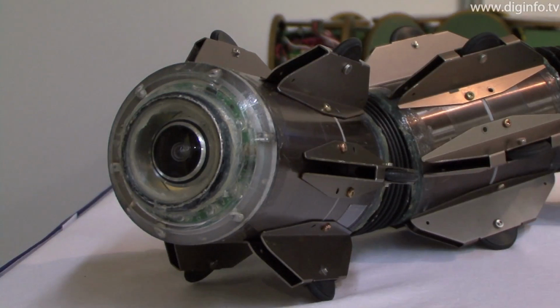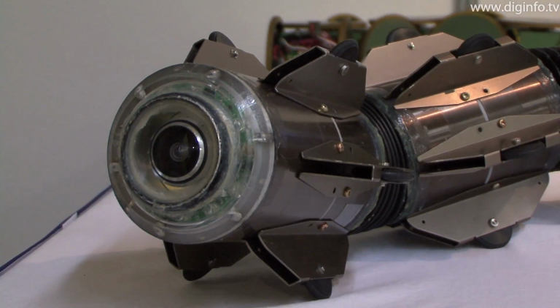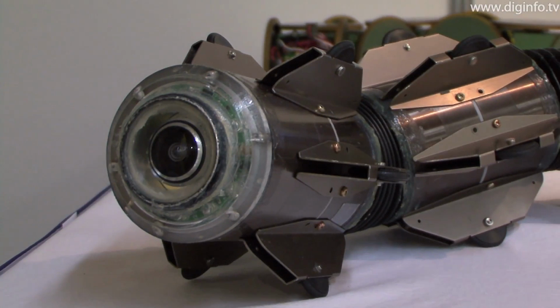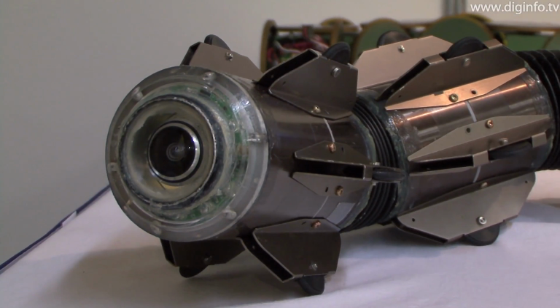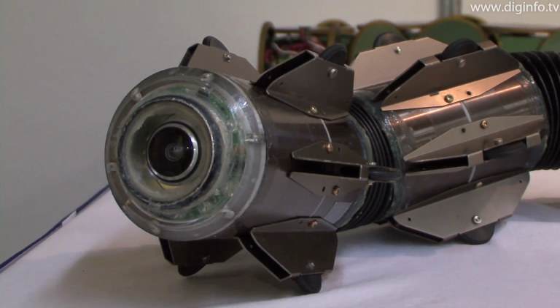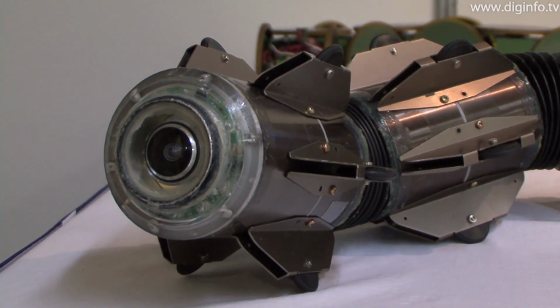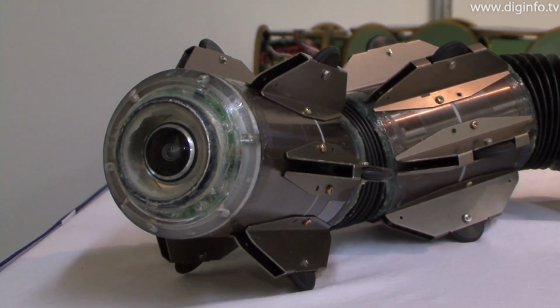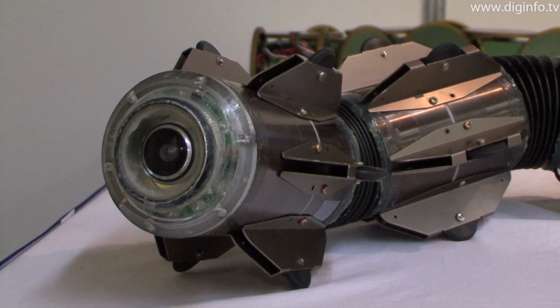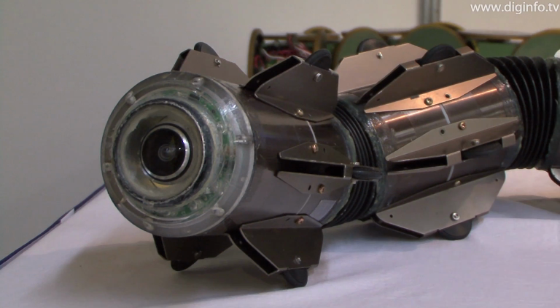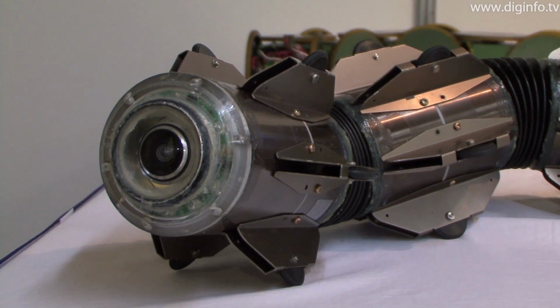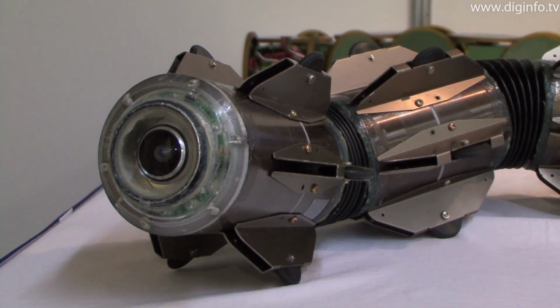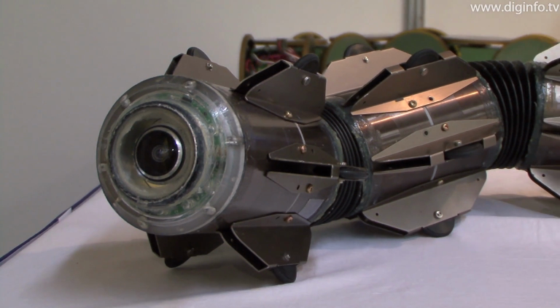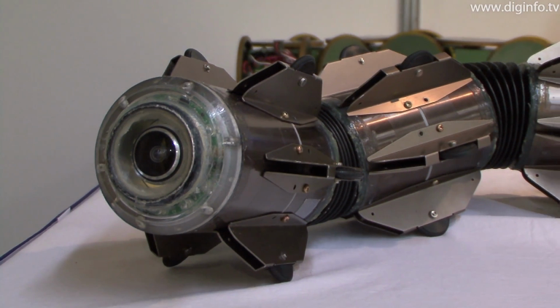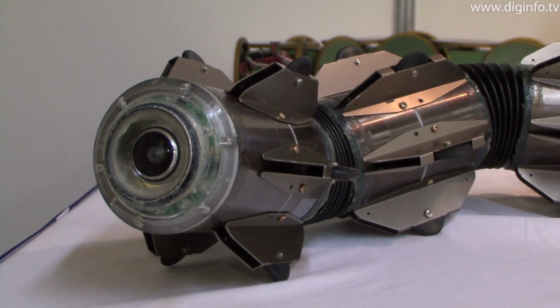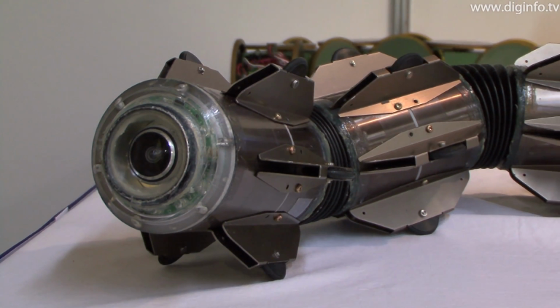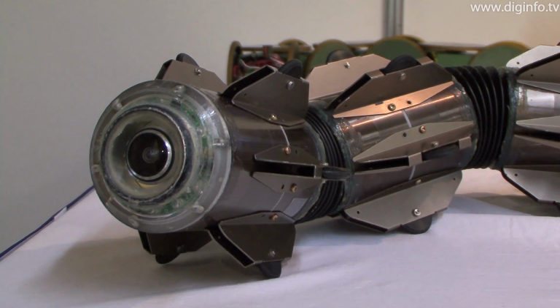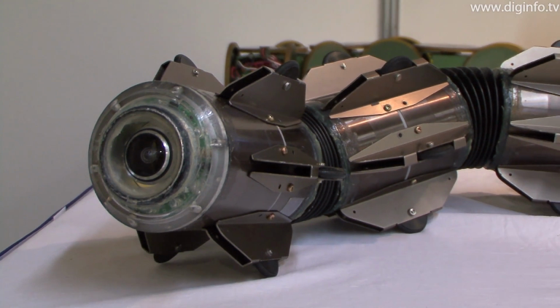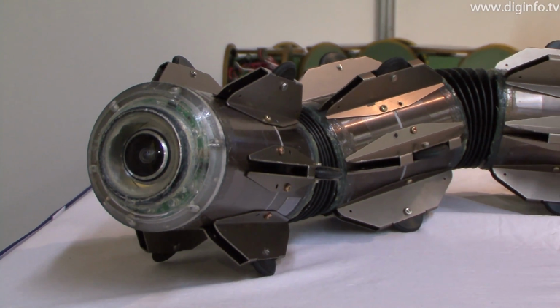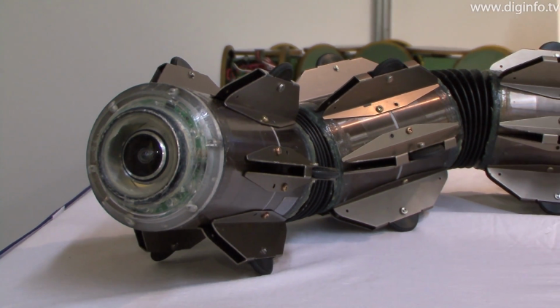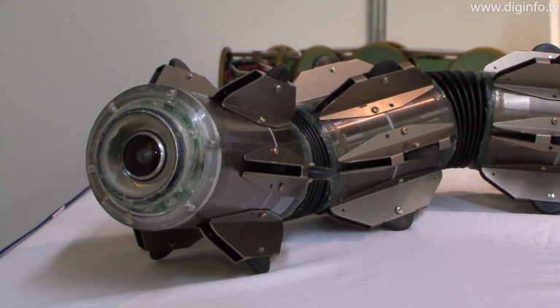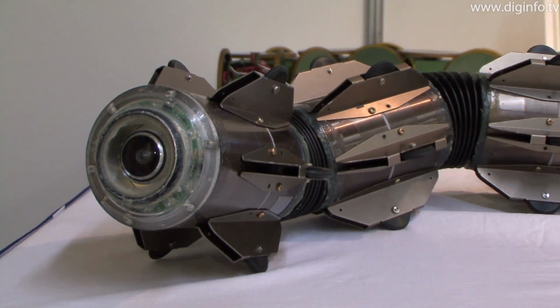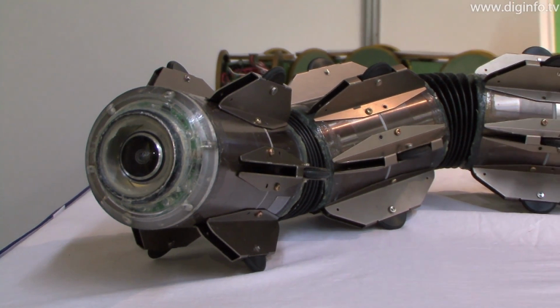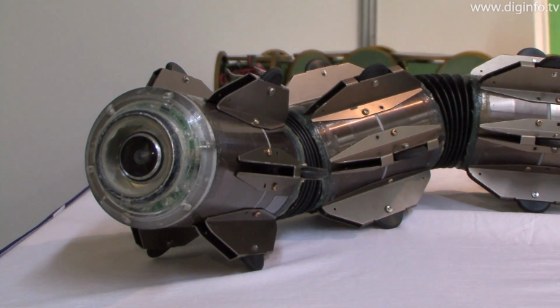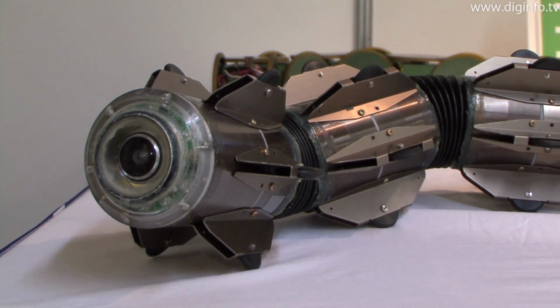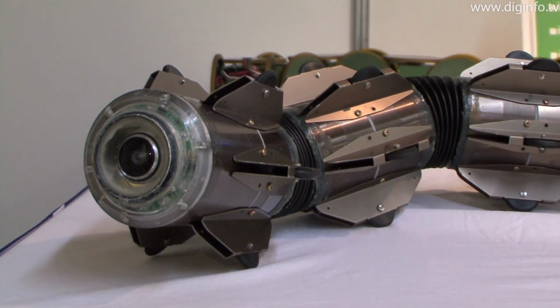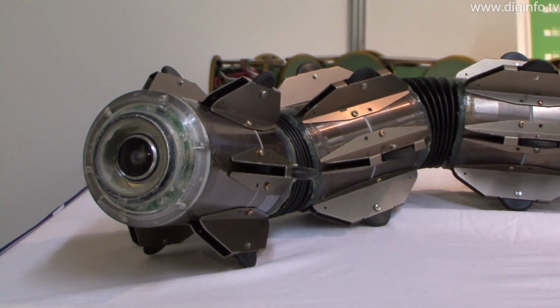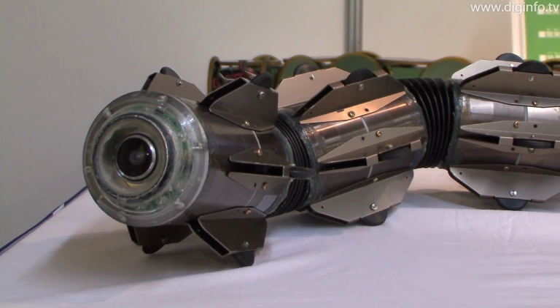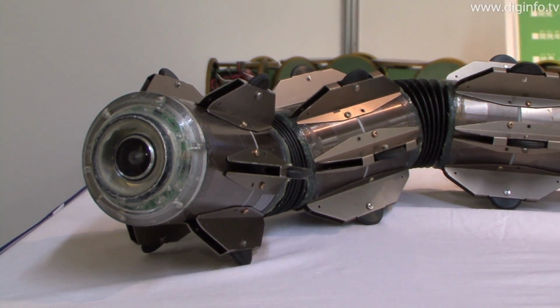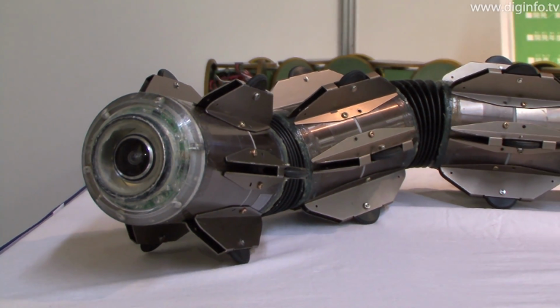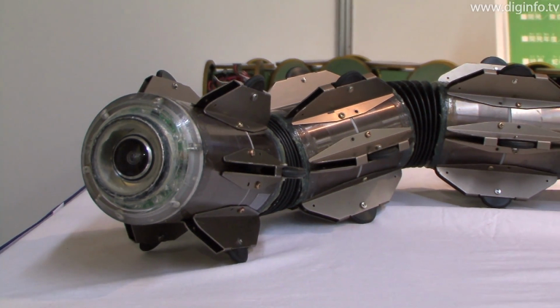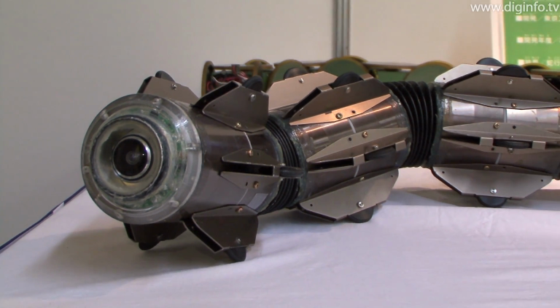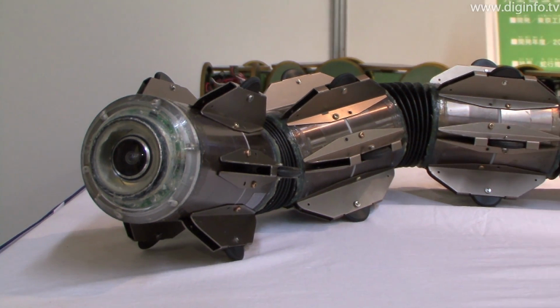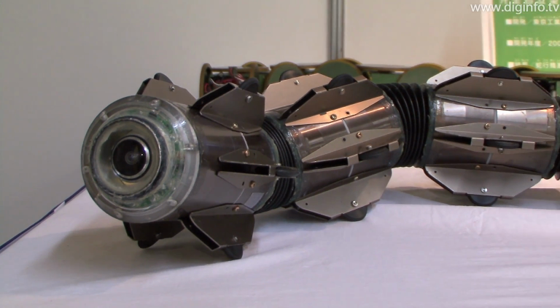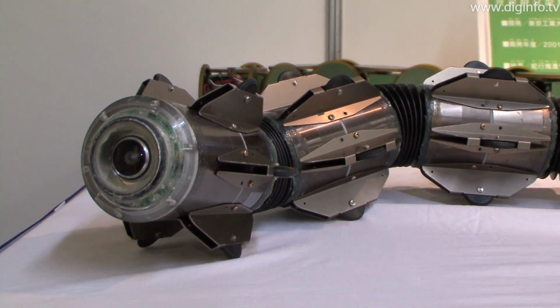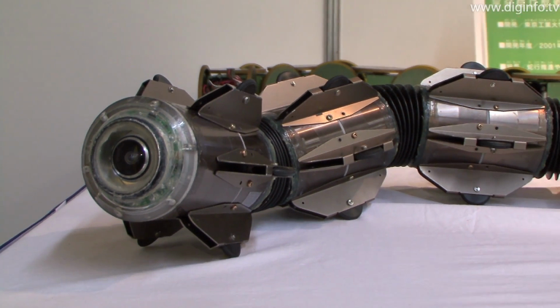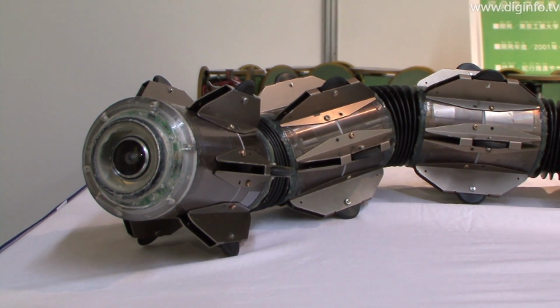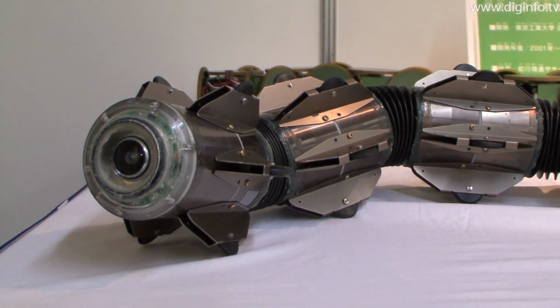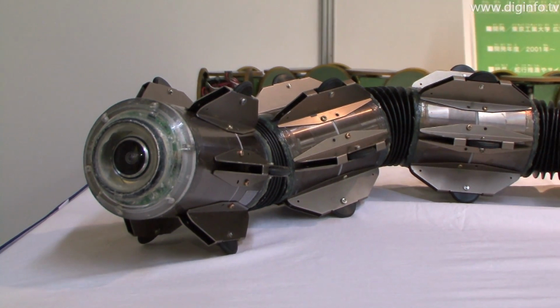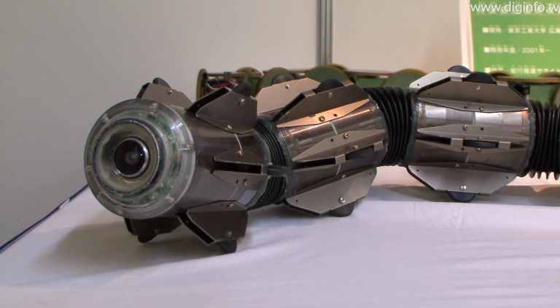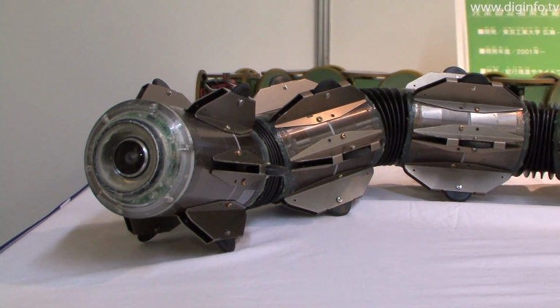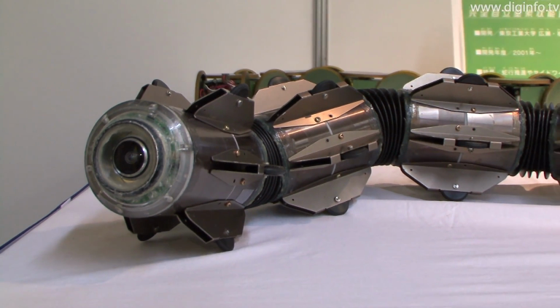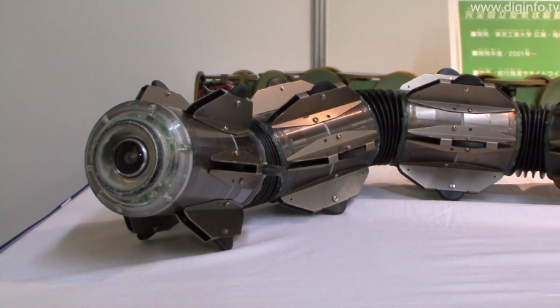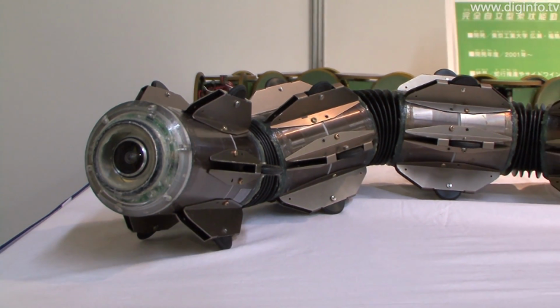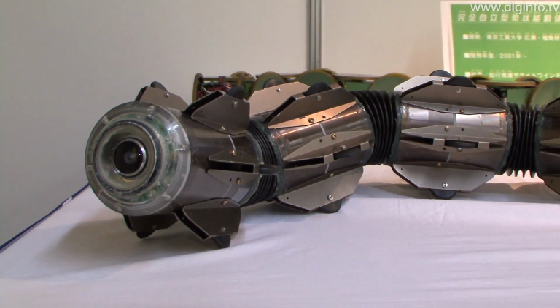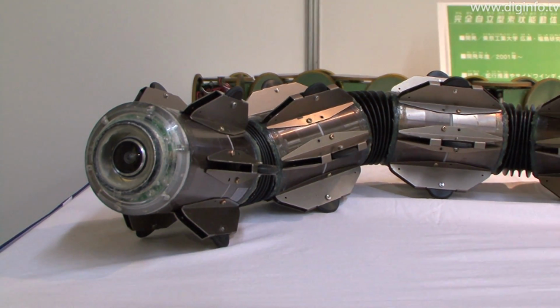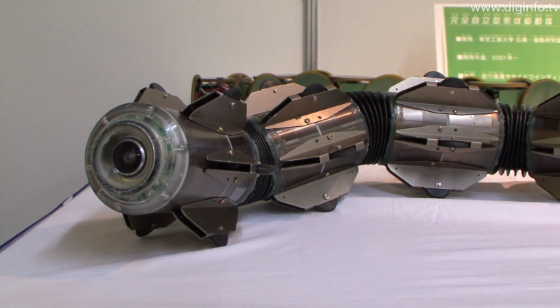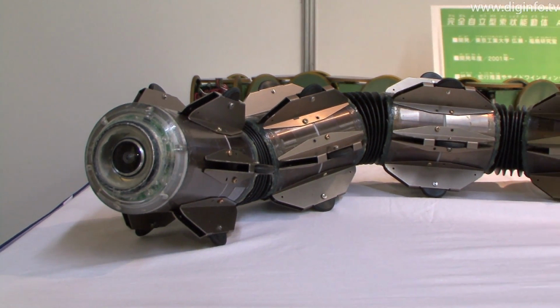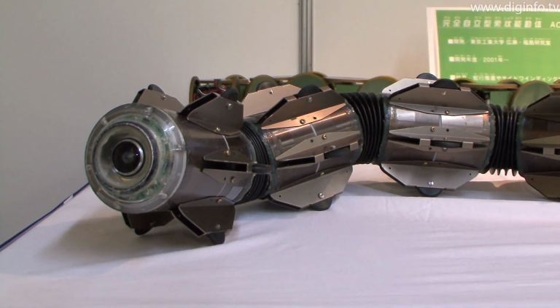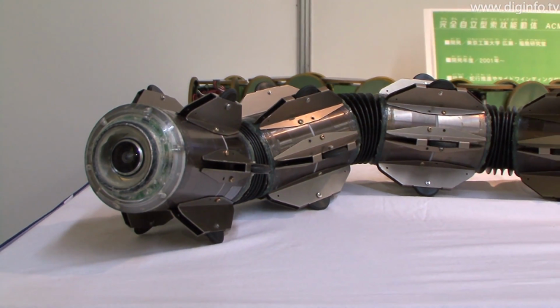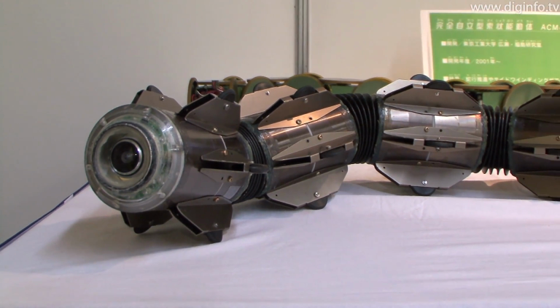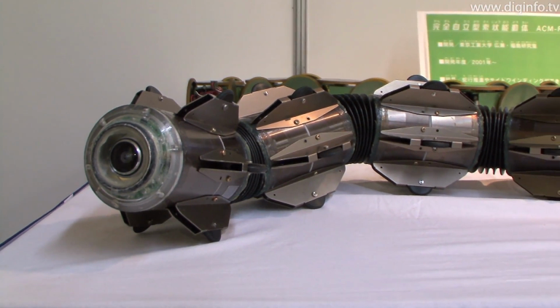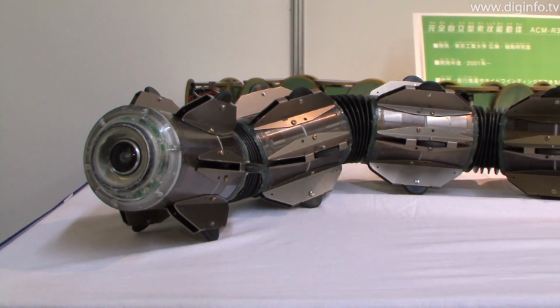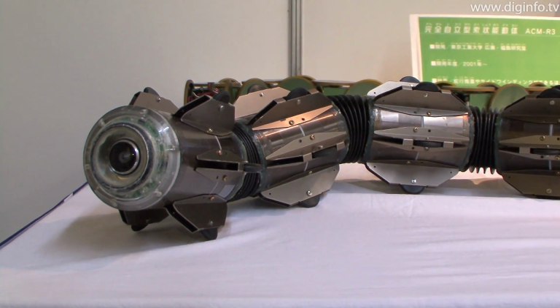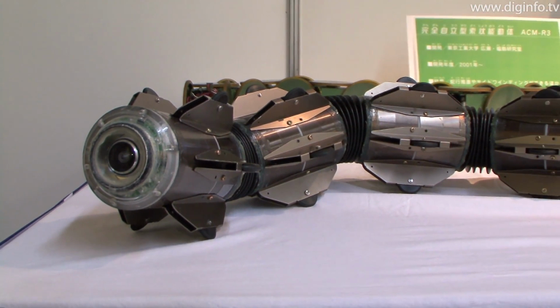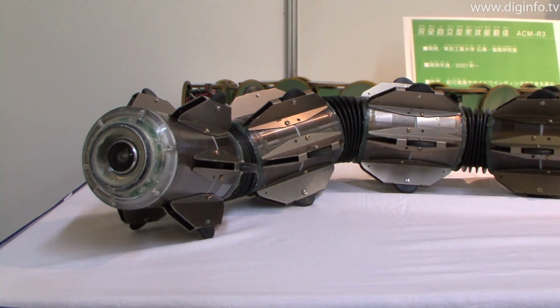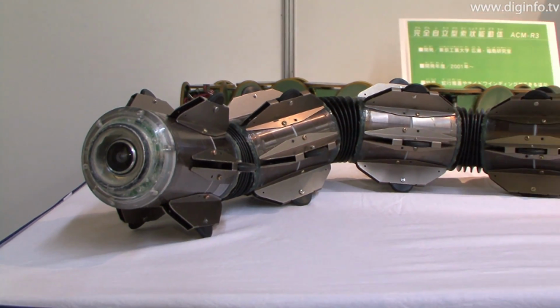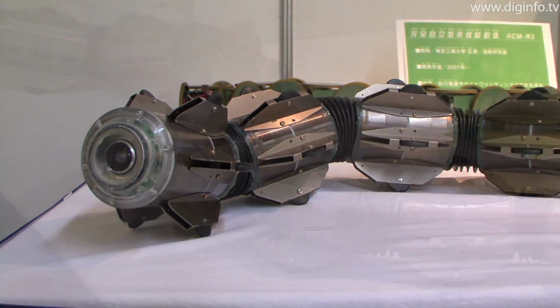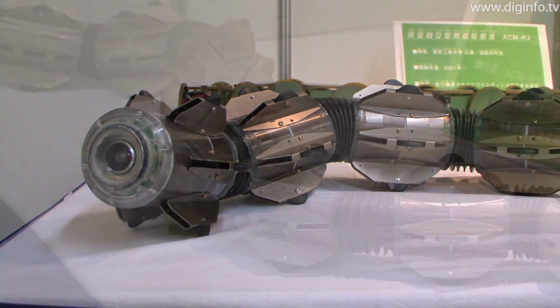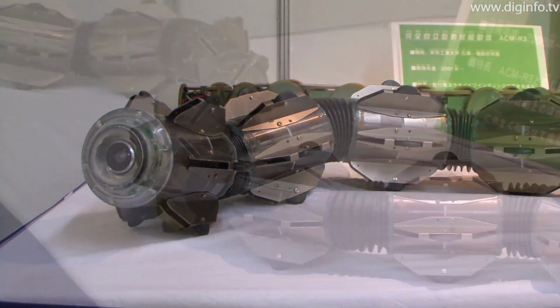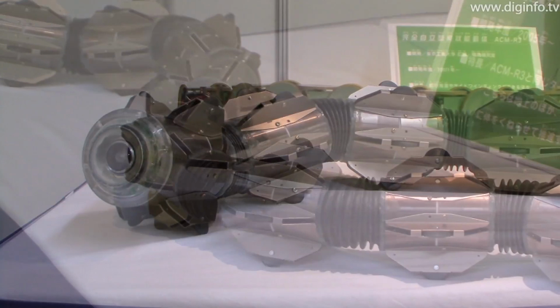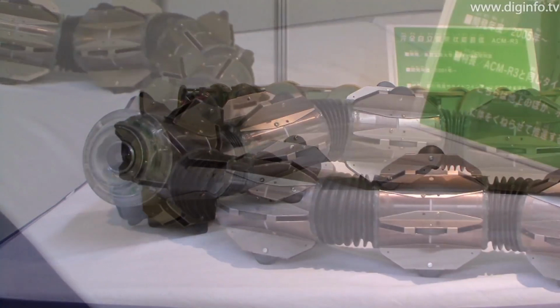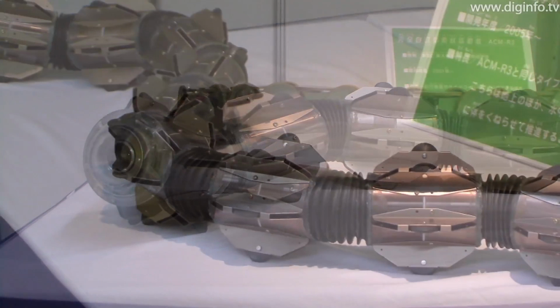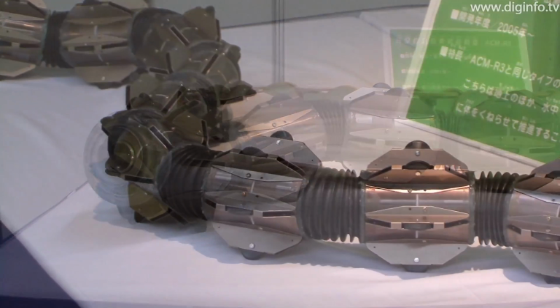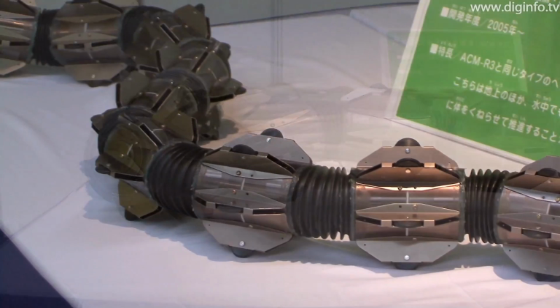This robot can be seen at the Biomimicry in Robots exhibition at the Science Museum in Tokyo until August 22.